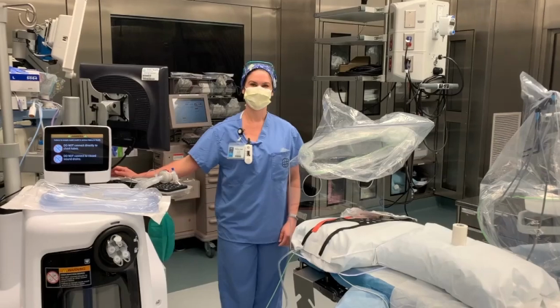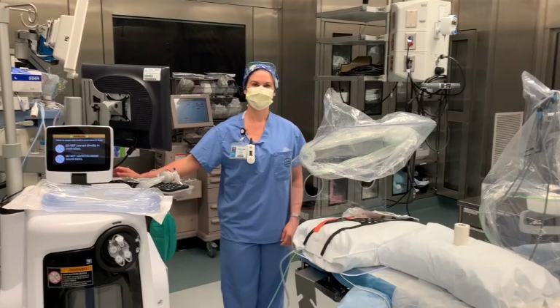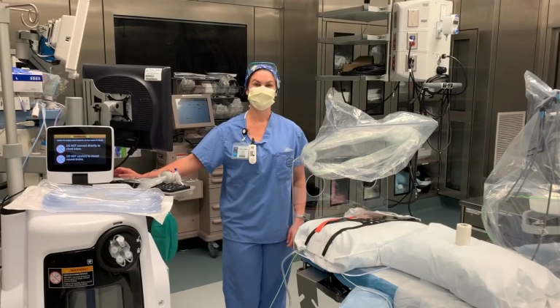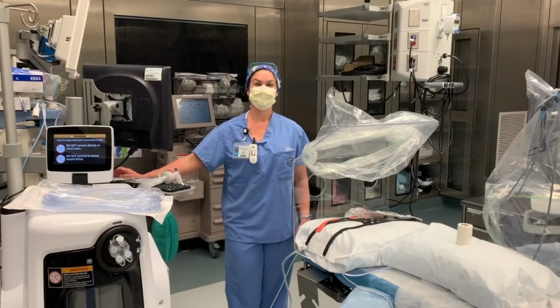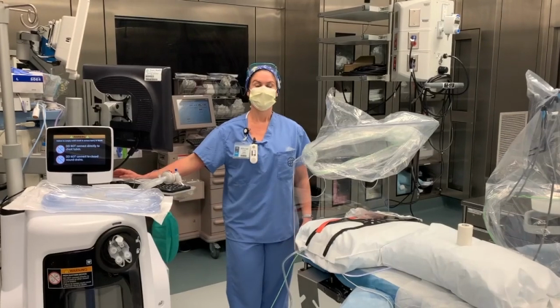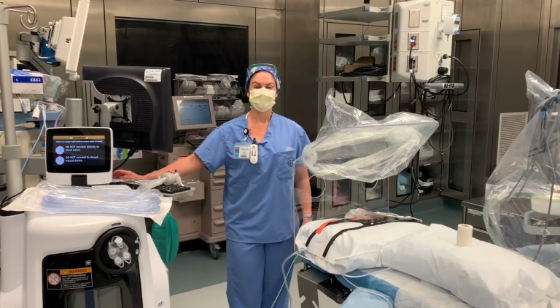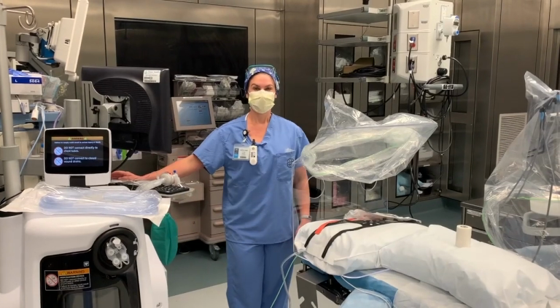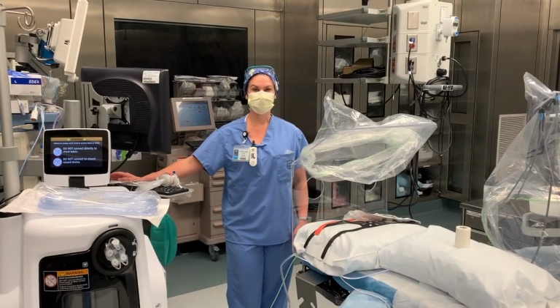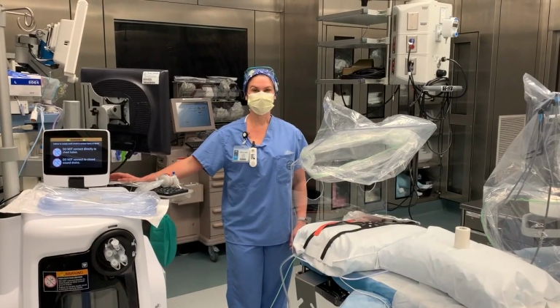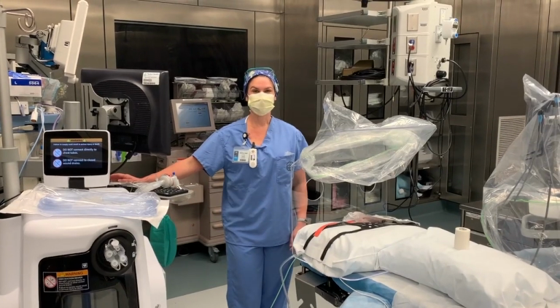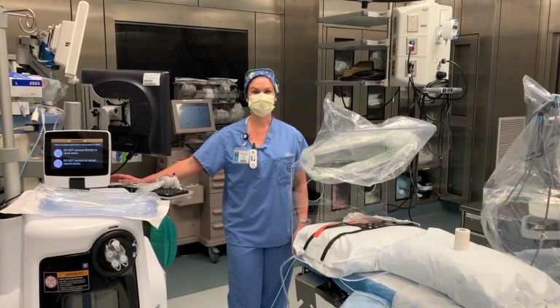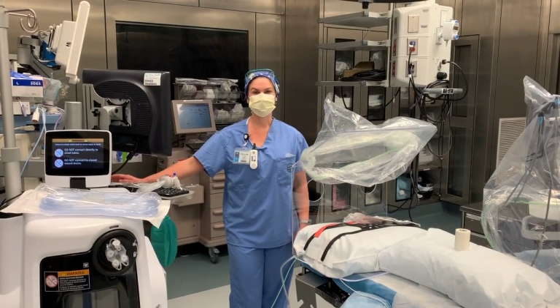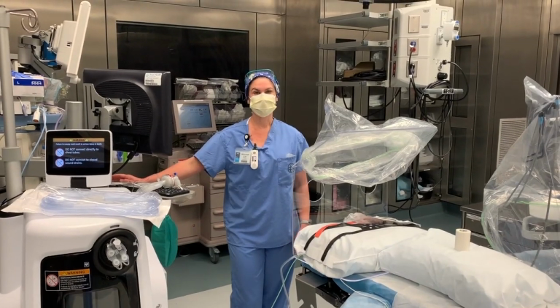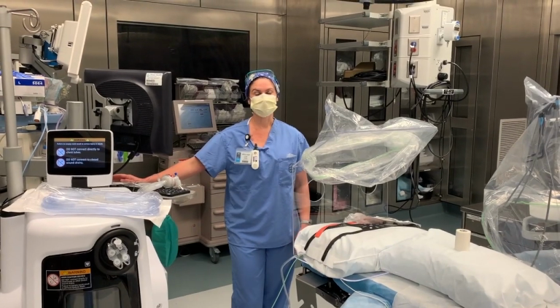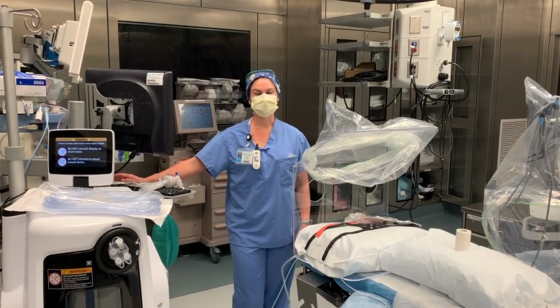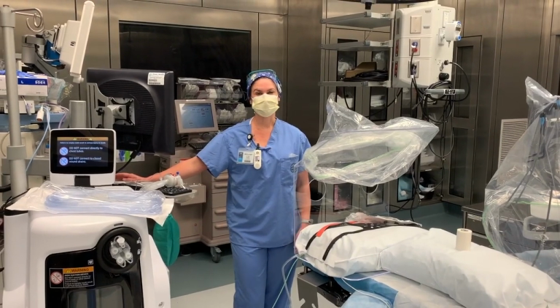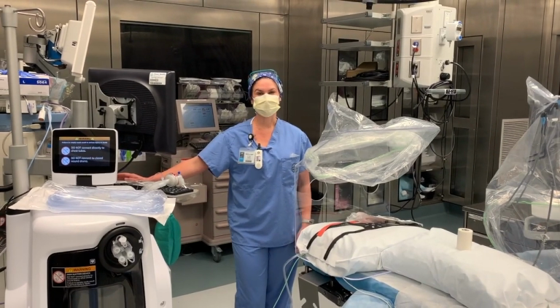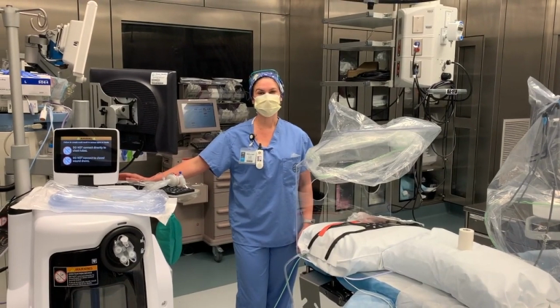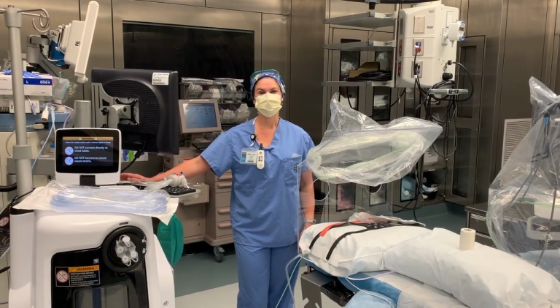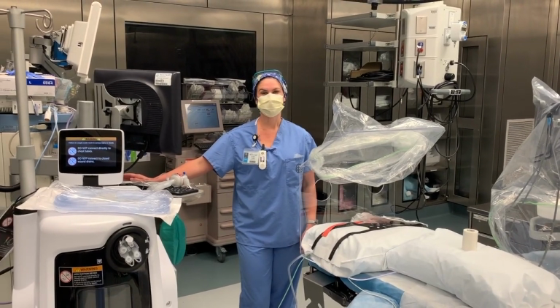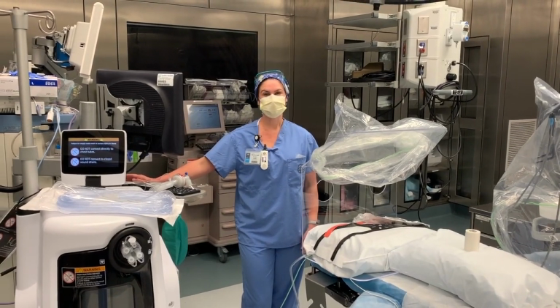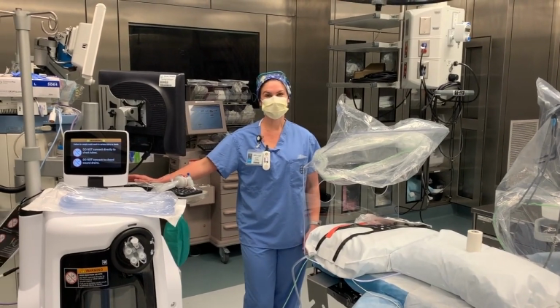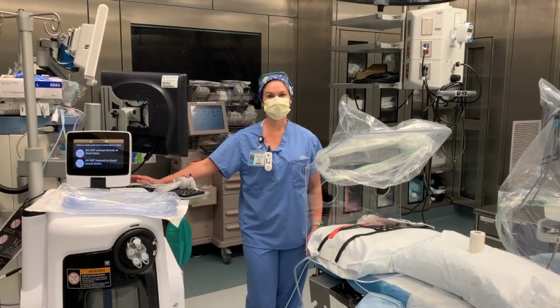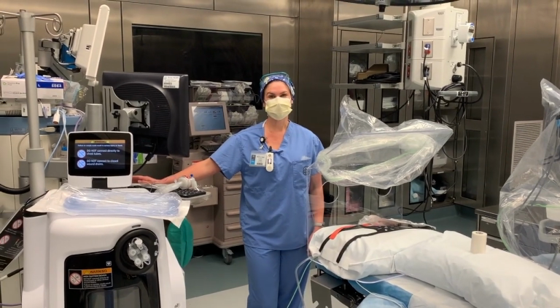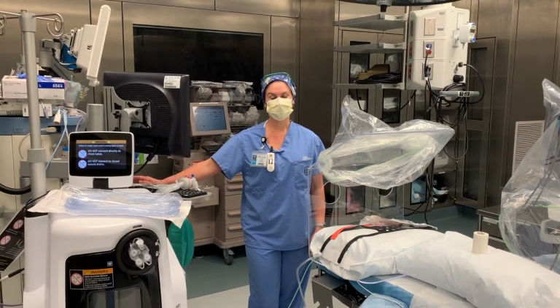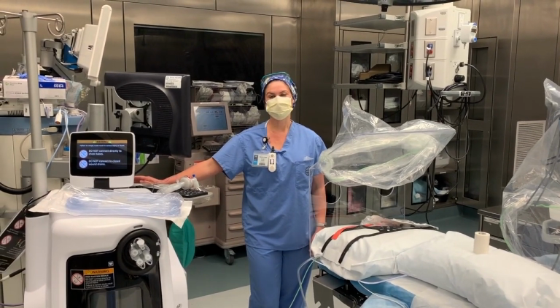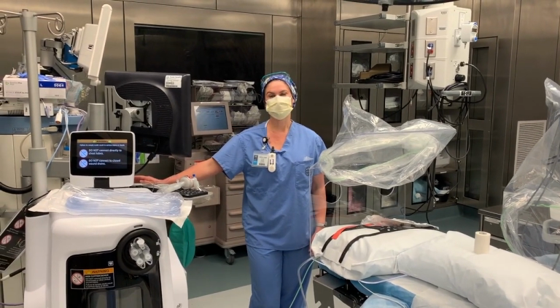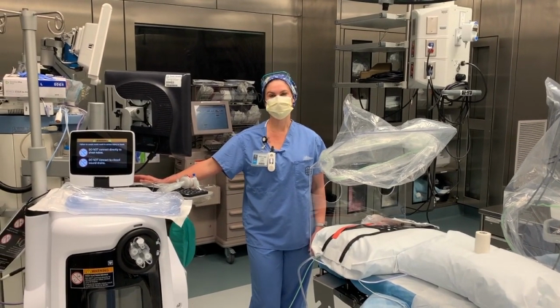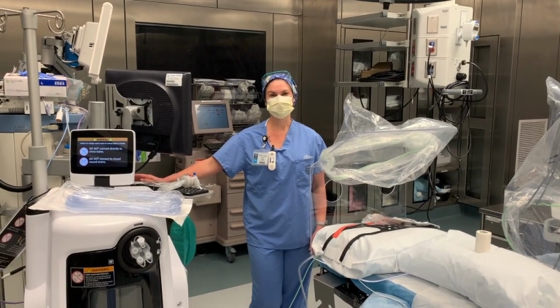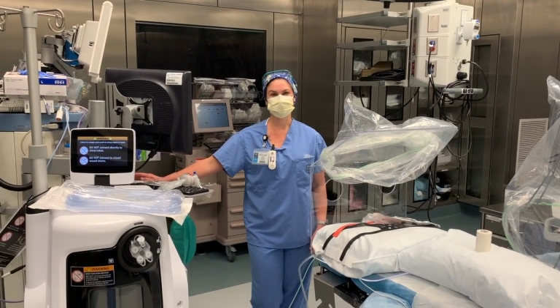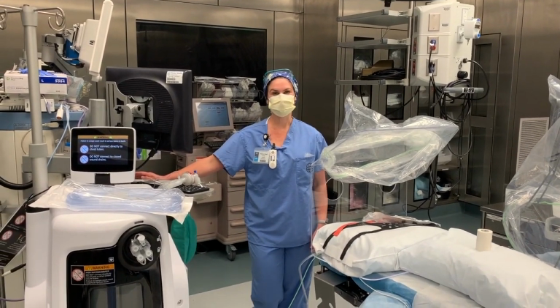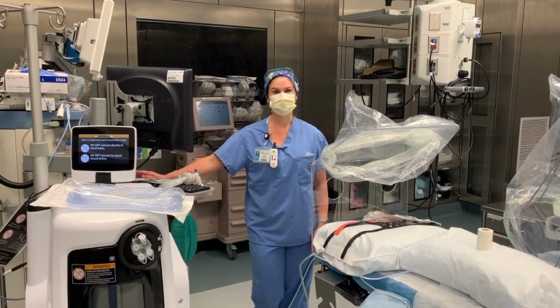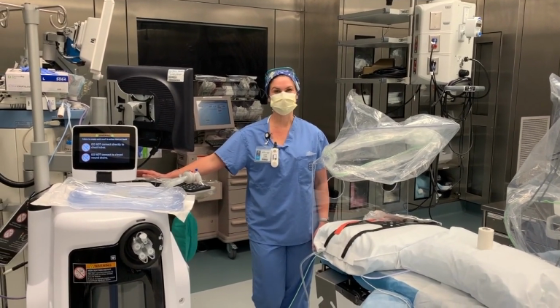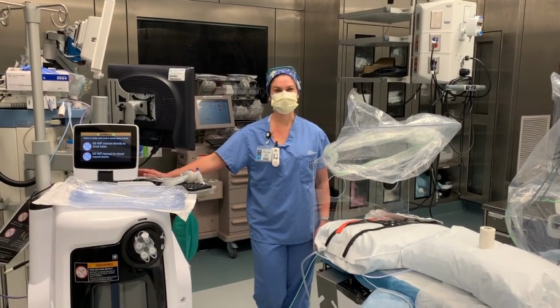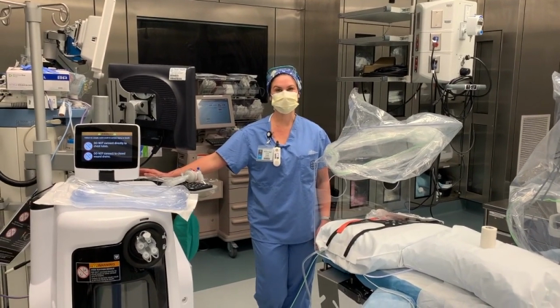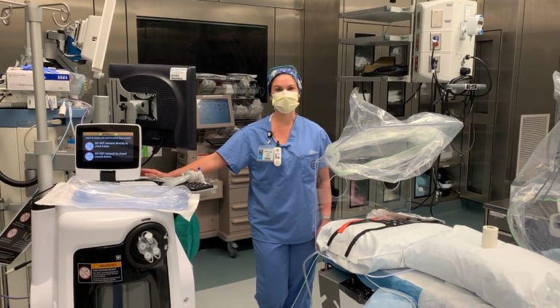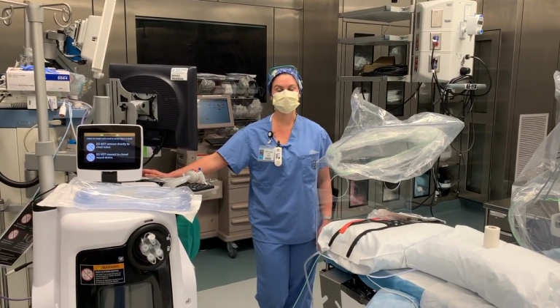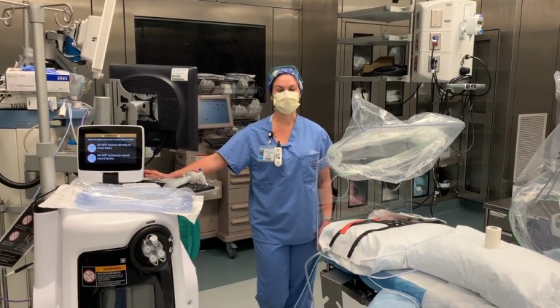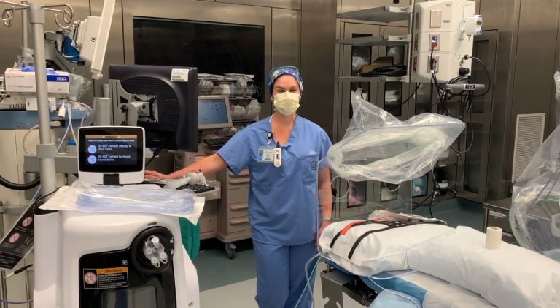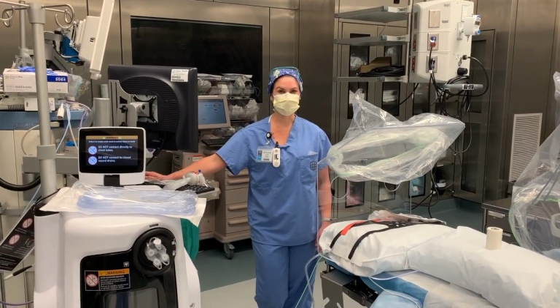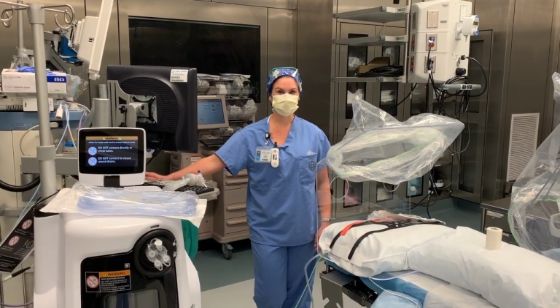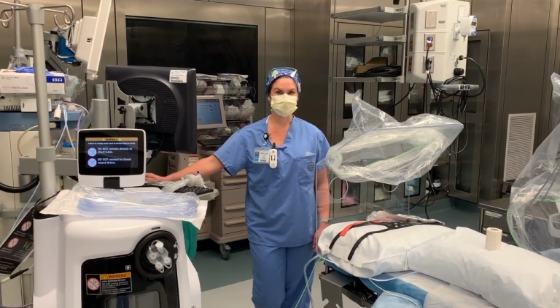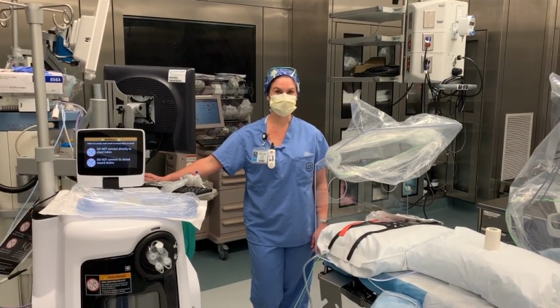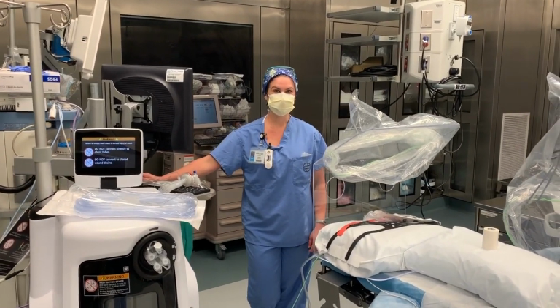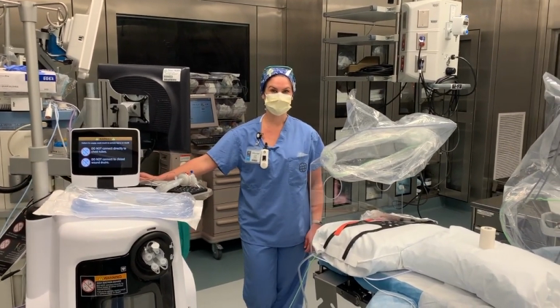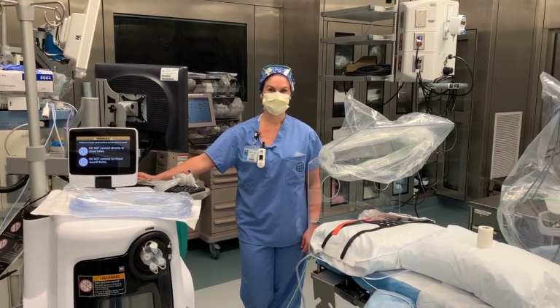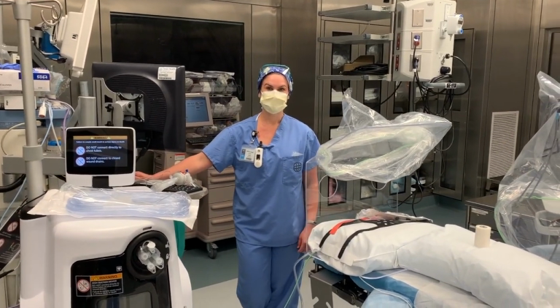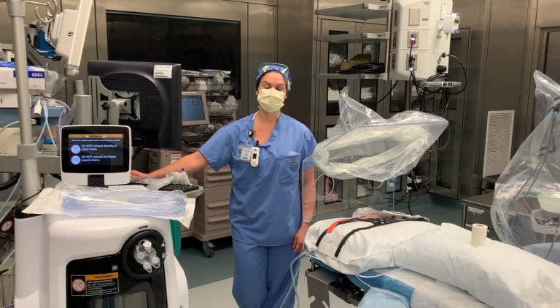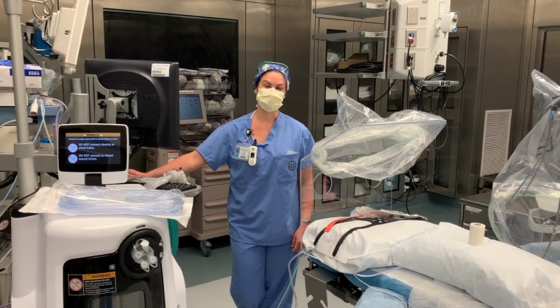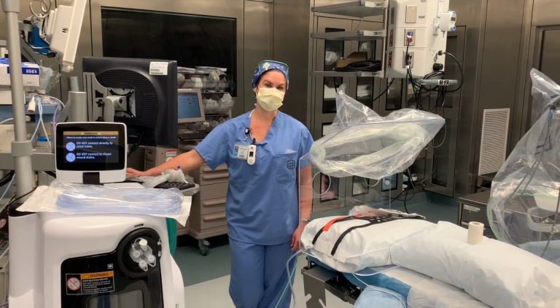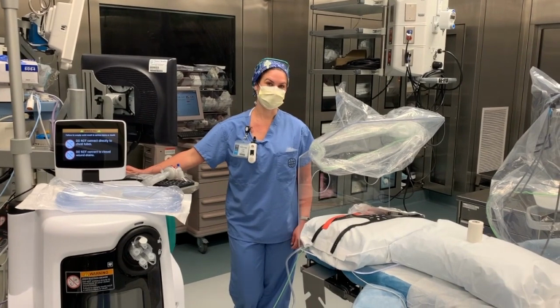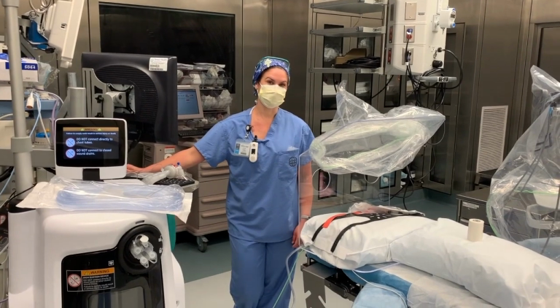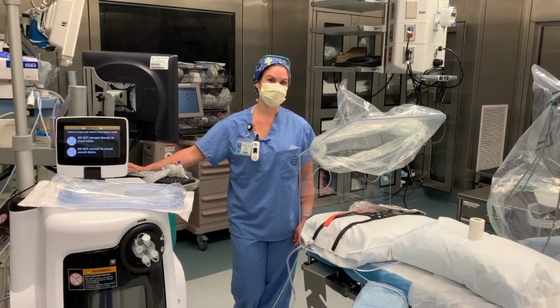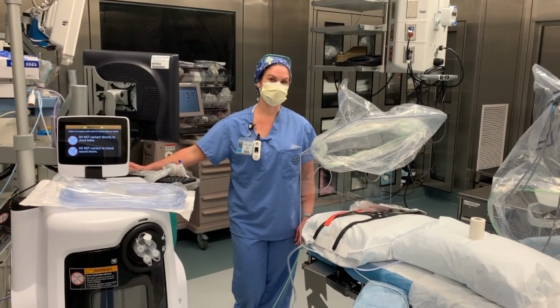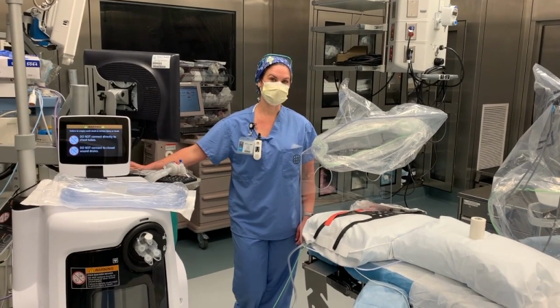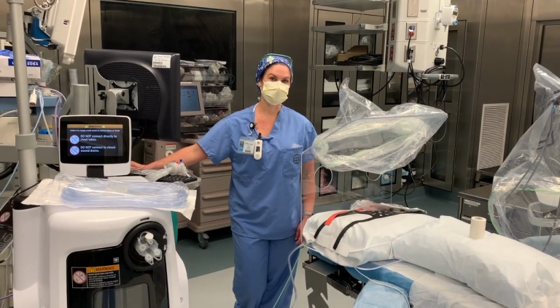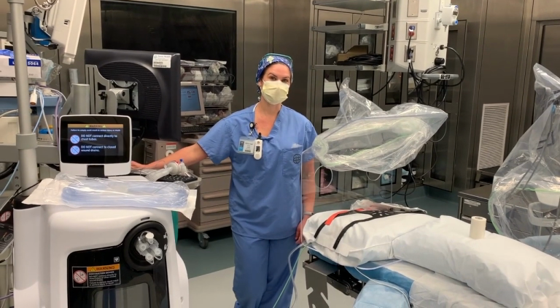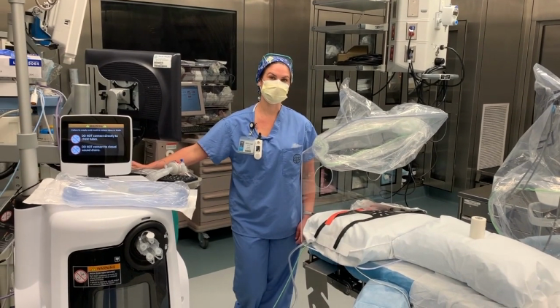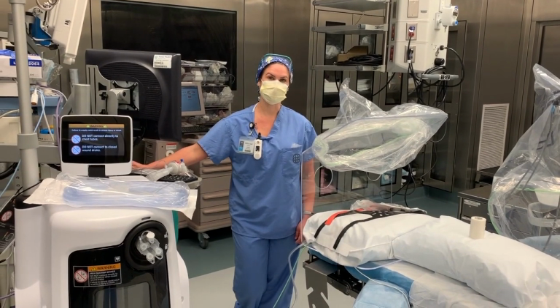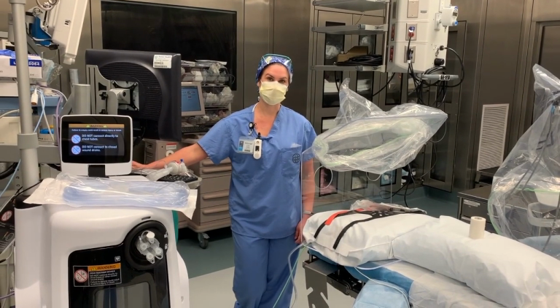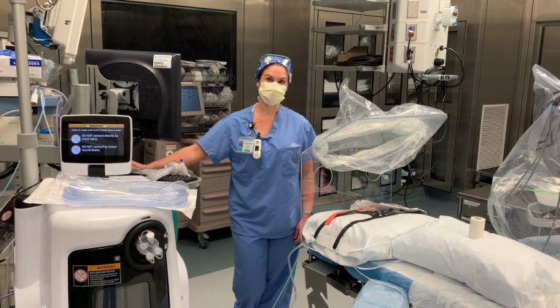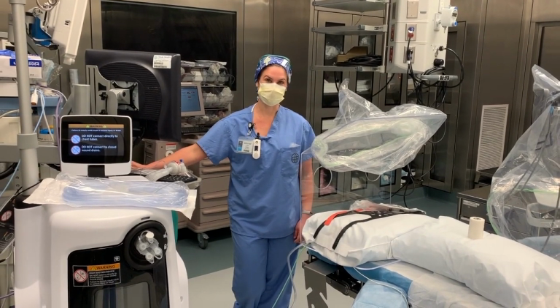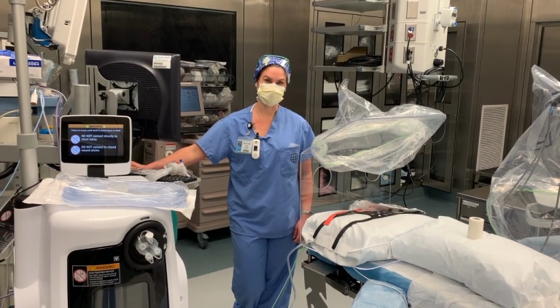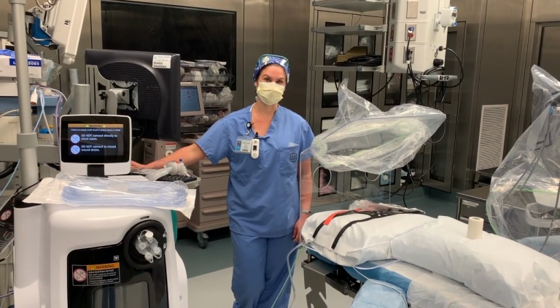Hi, I'm Alyssa. Brittany and I are here today to present the COVID Guard International Biomedical.